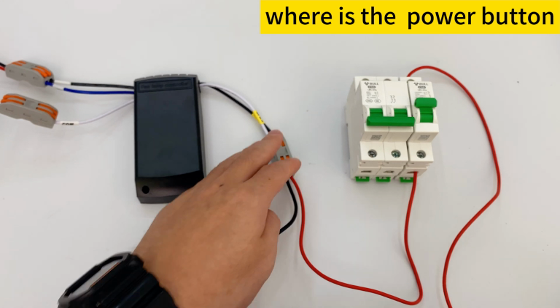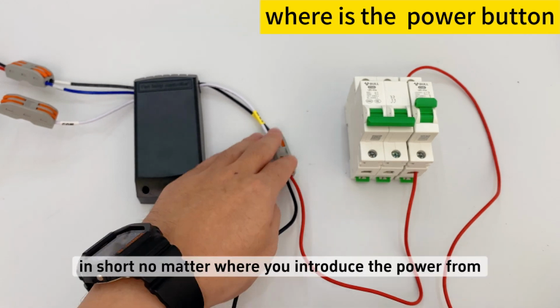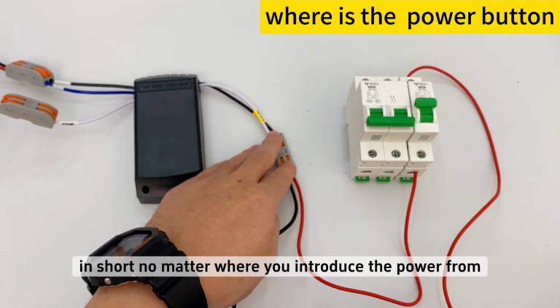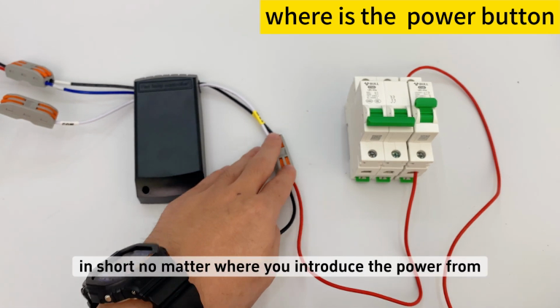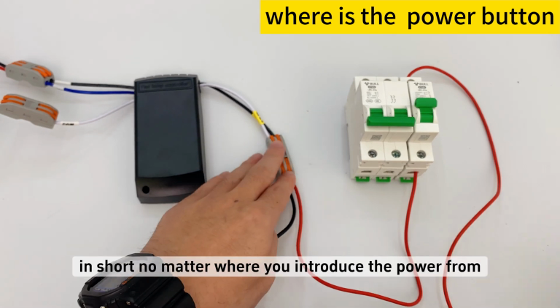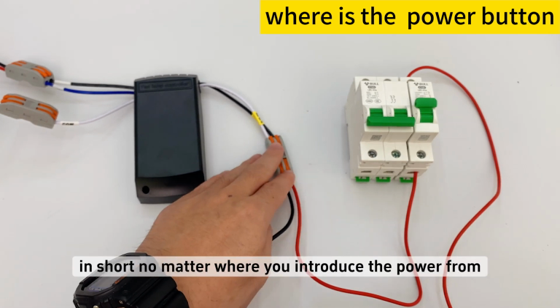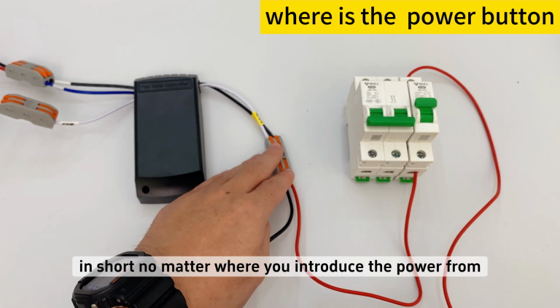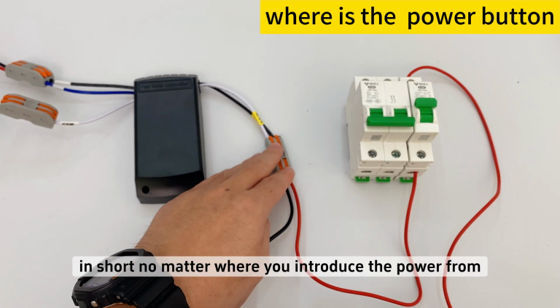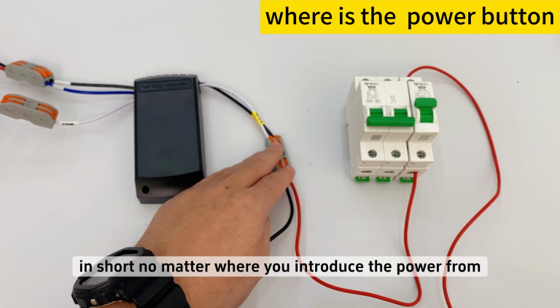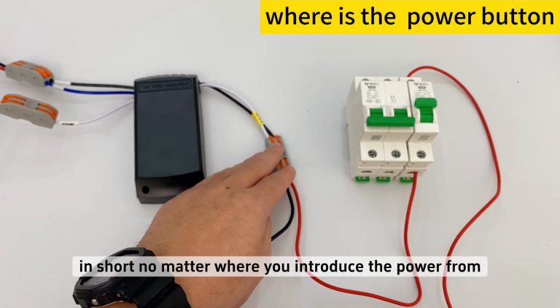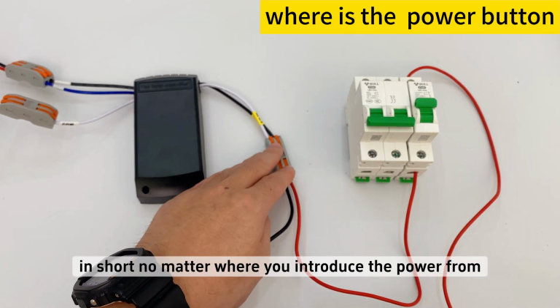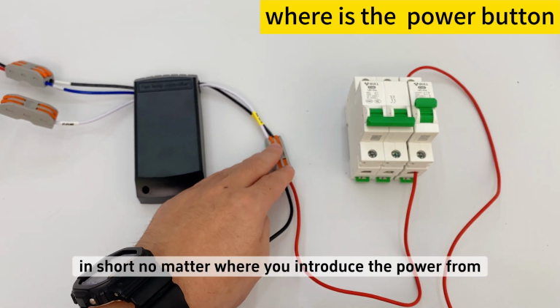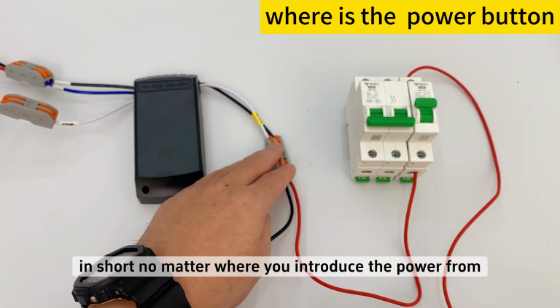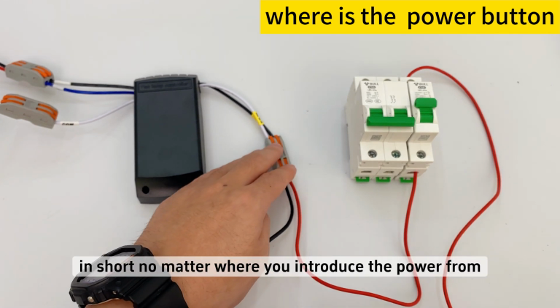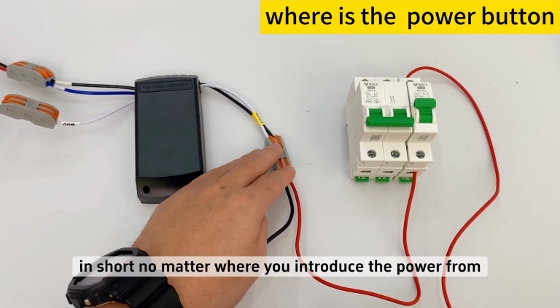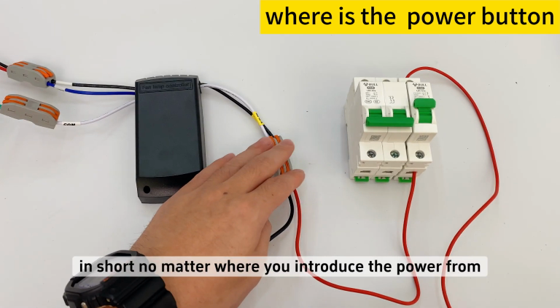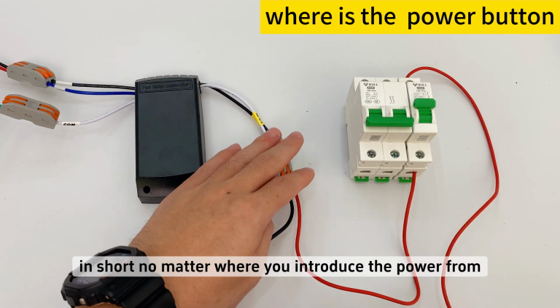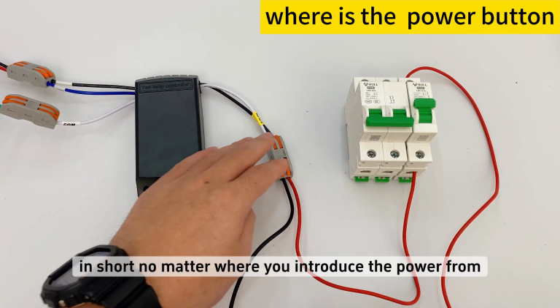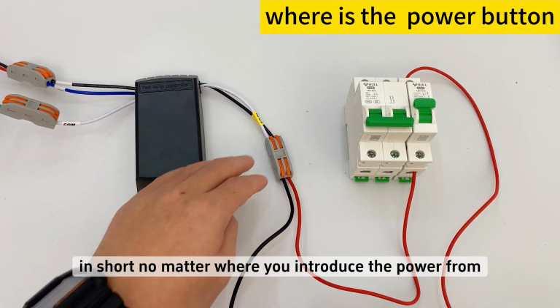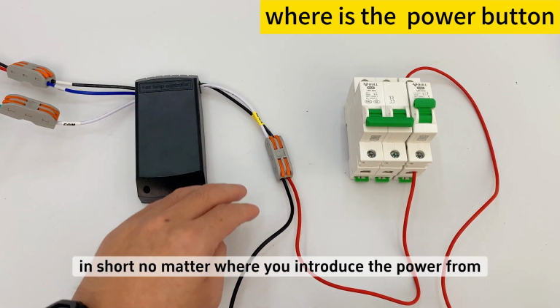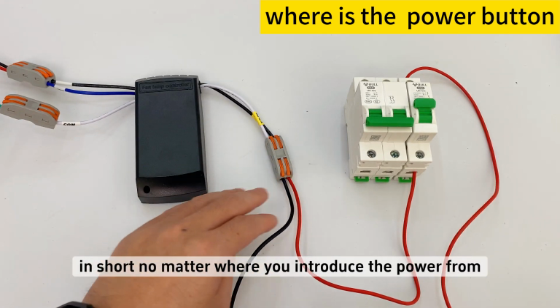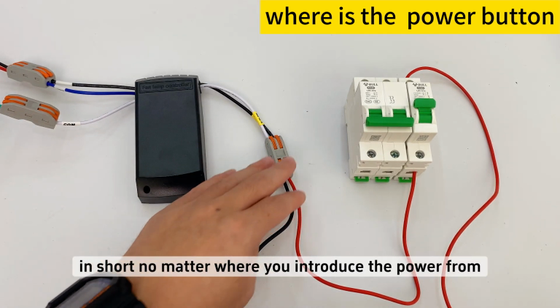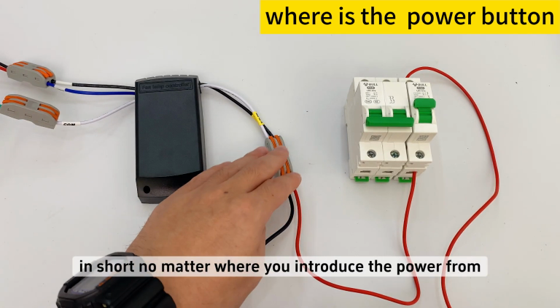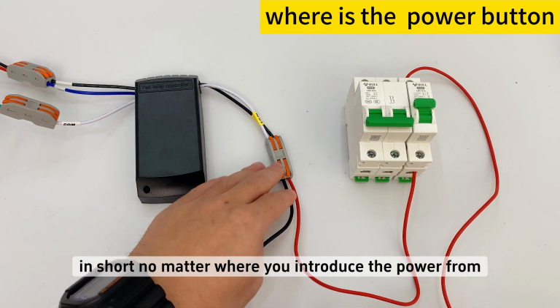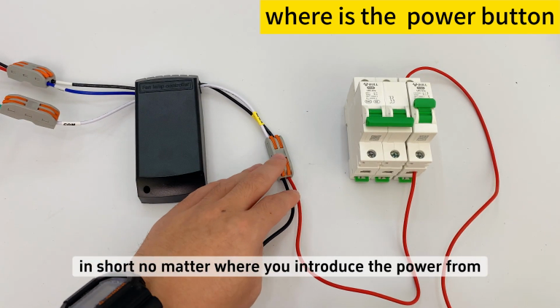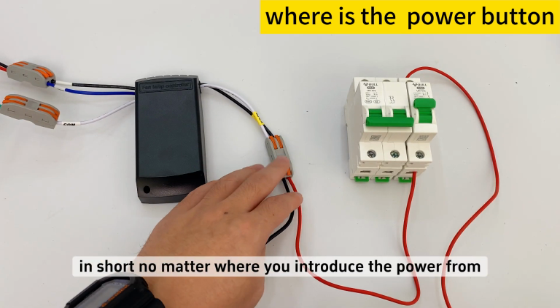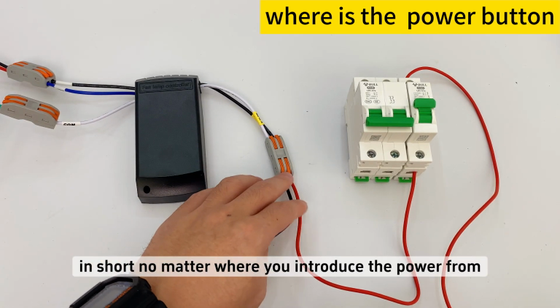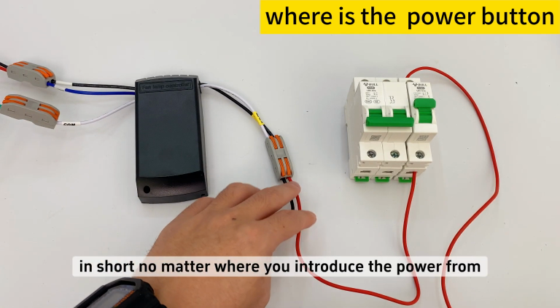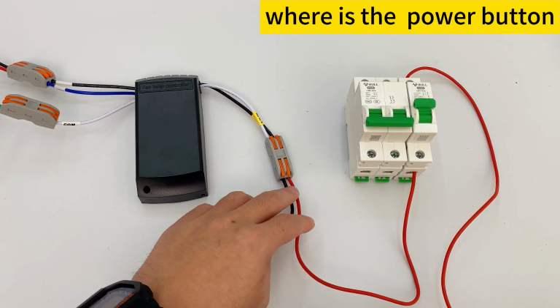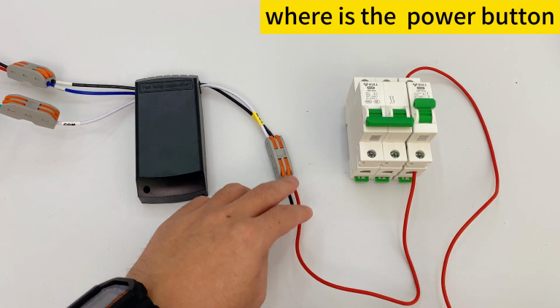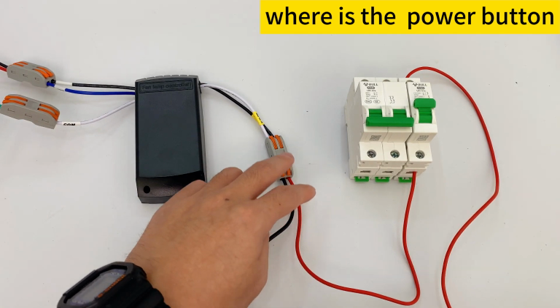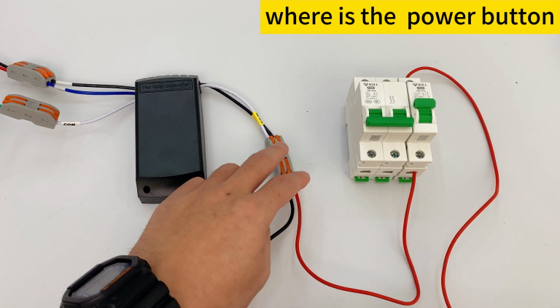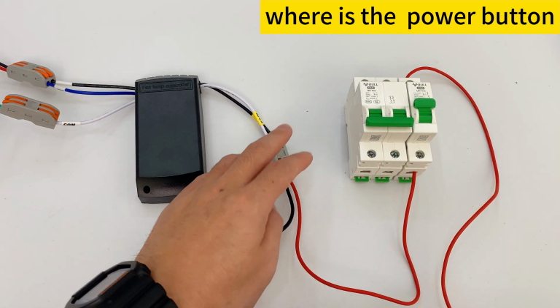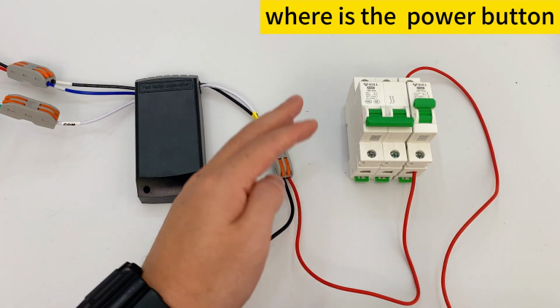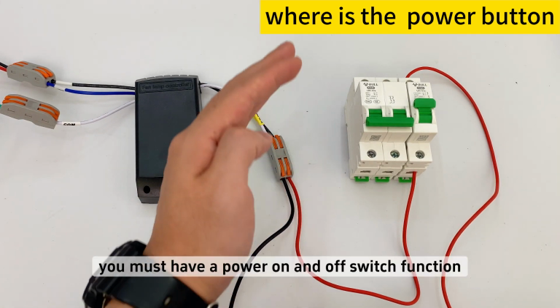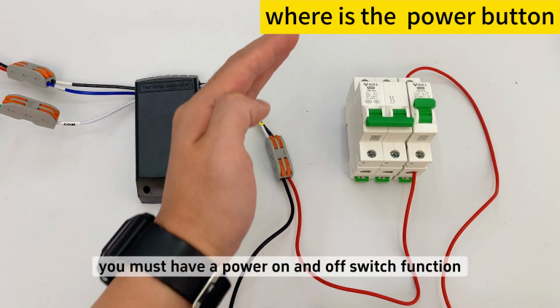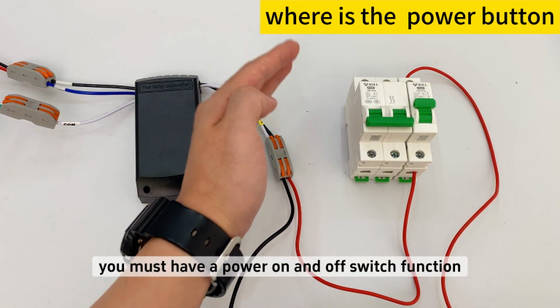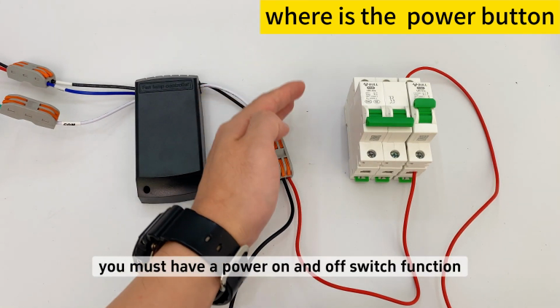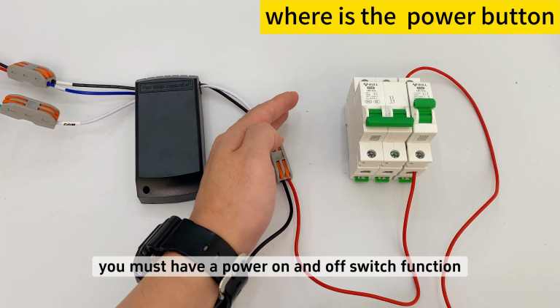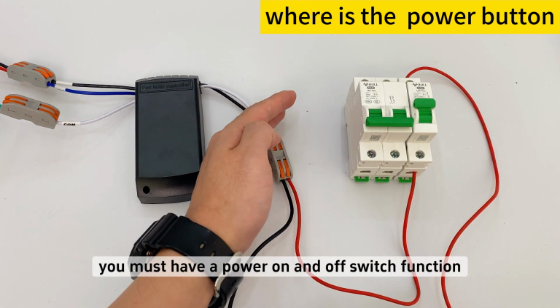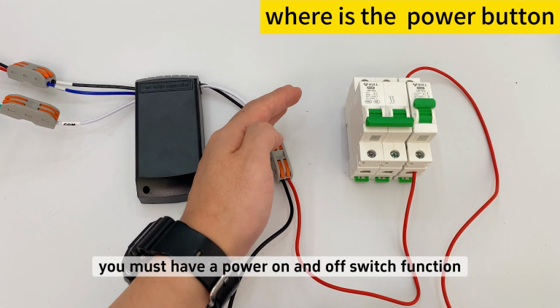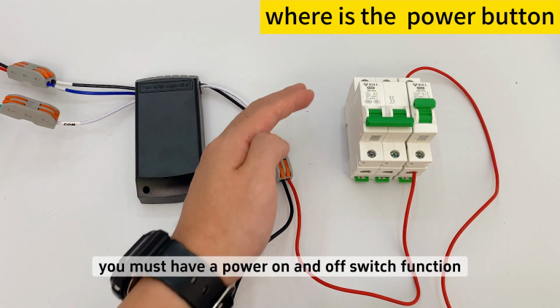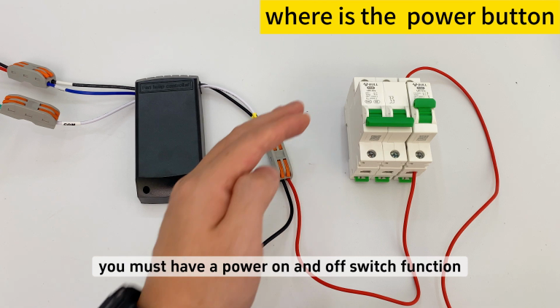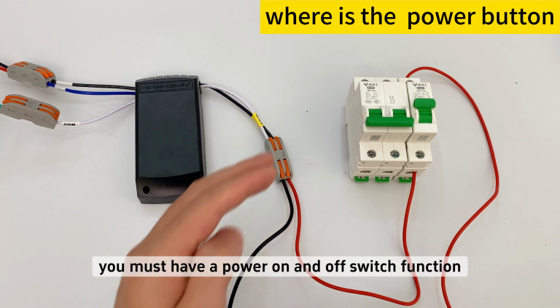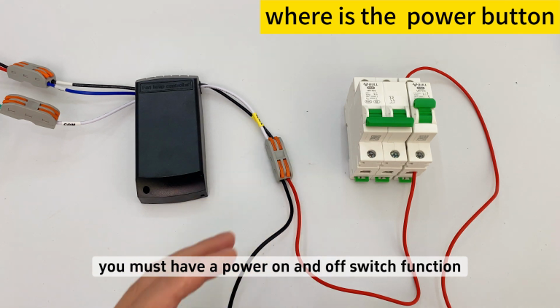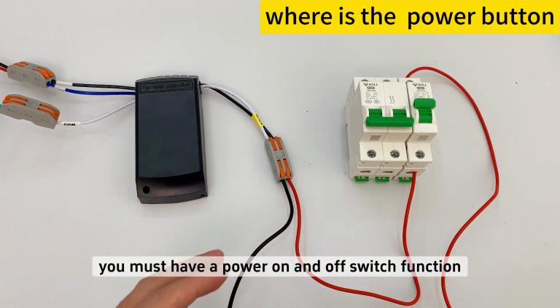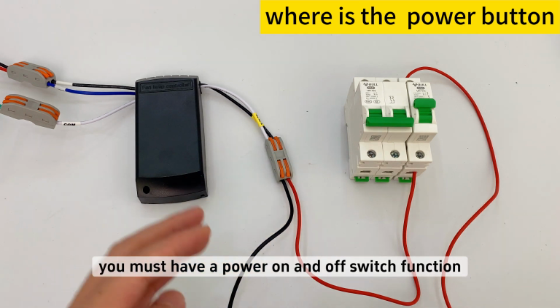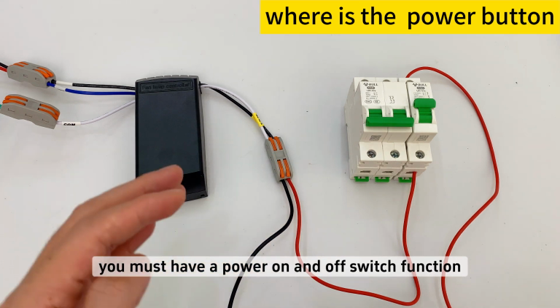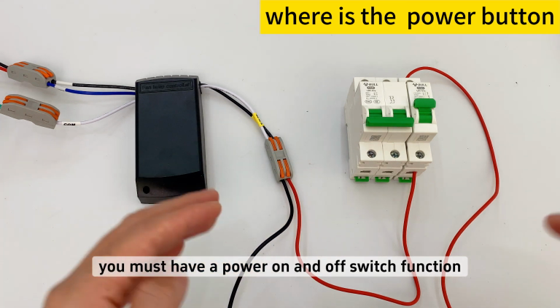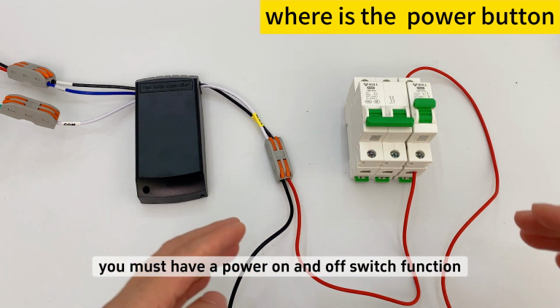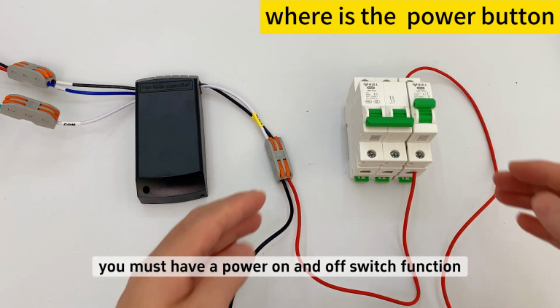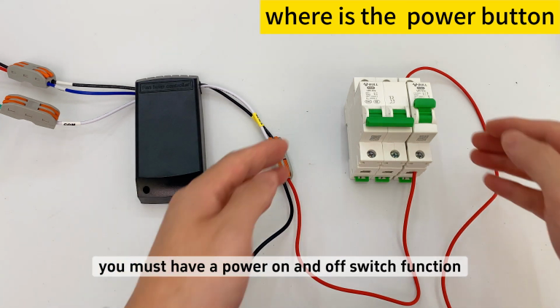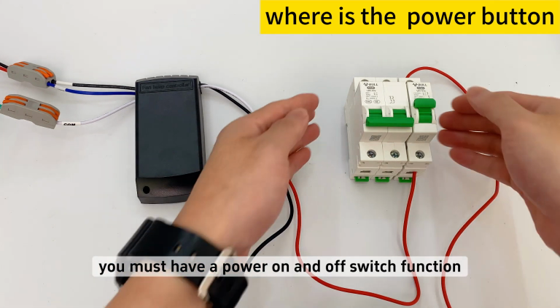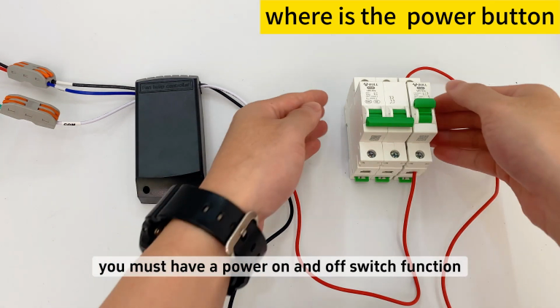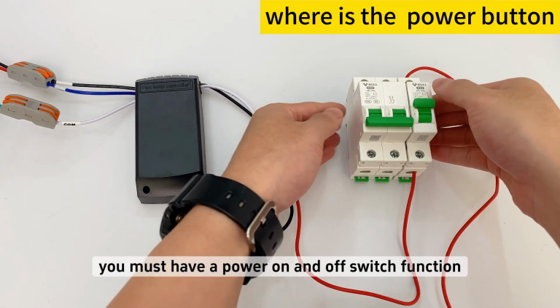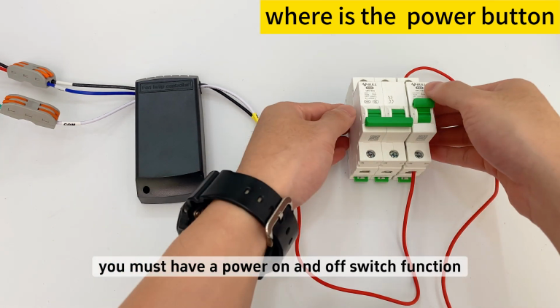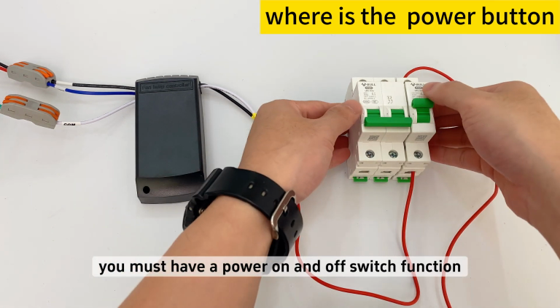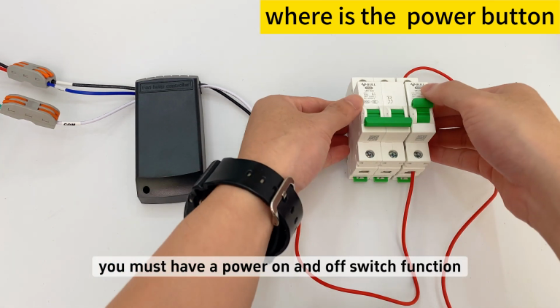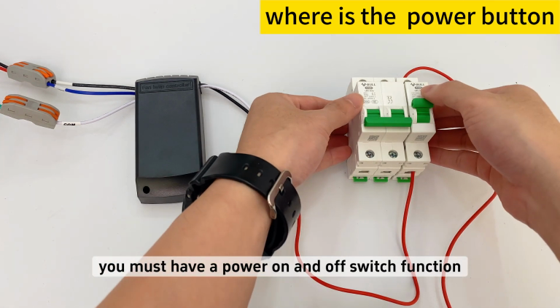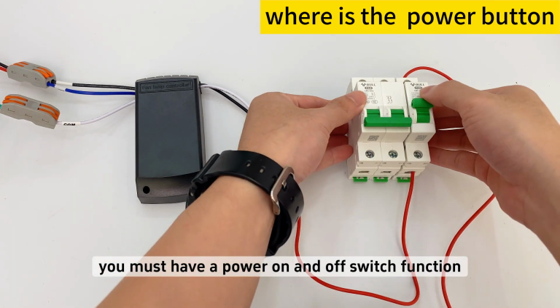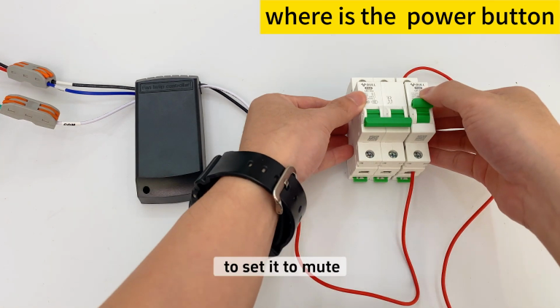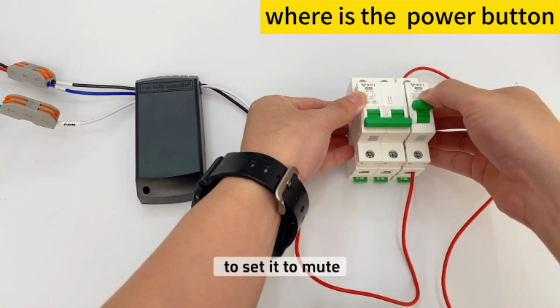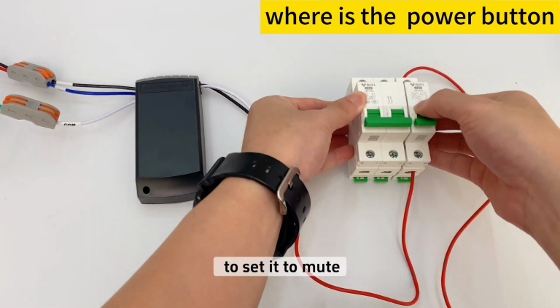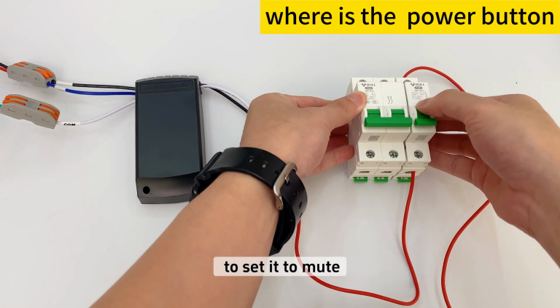In short, no matter where you introduce the power from, you must have a power on and off switch function in order to set the controller to mute.